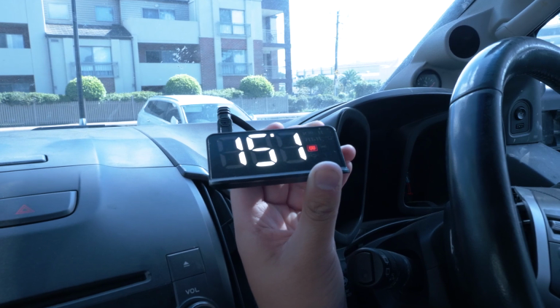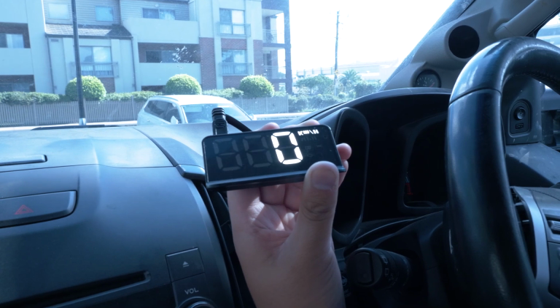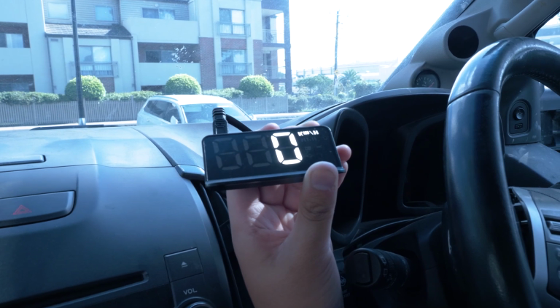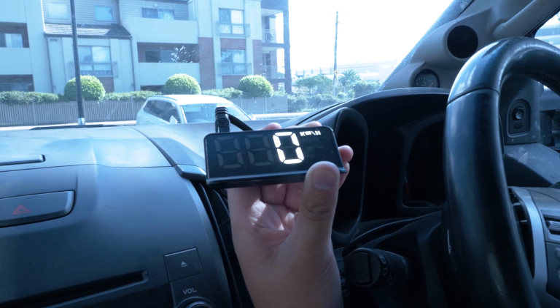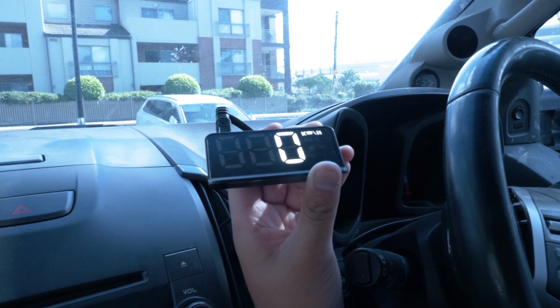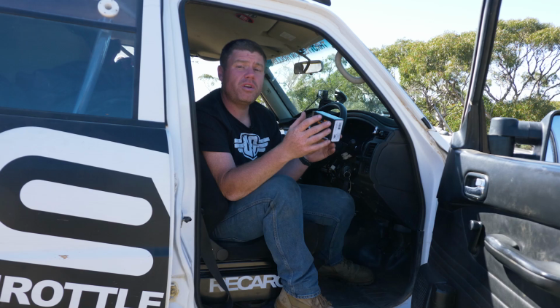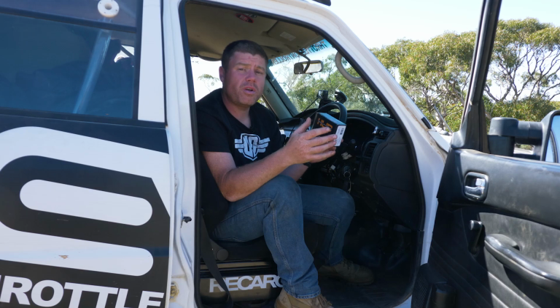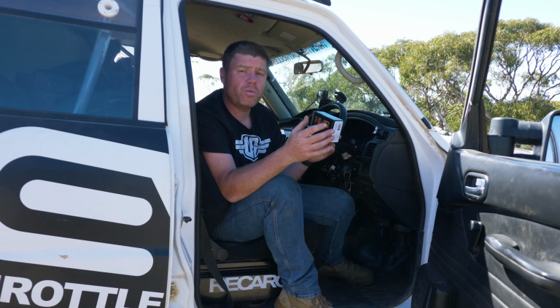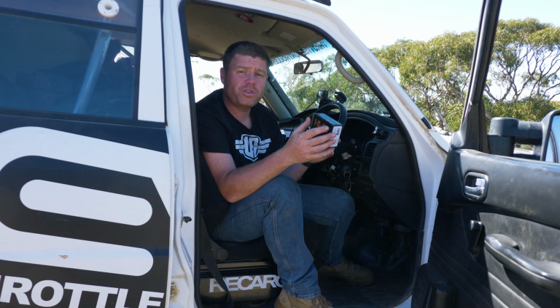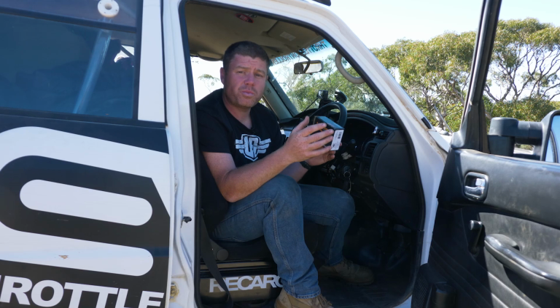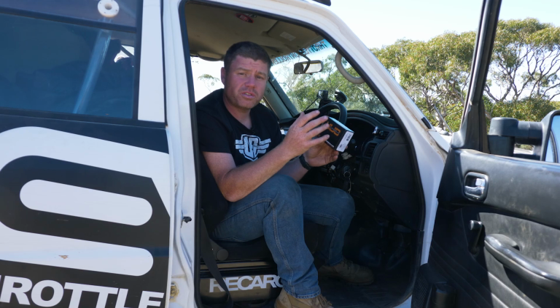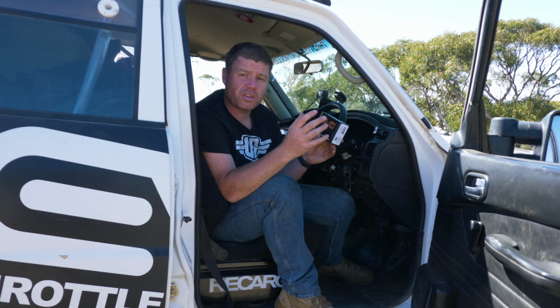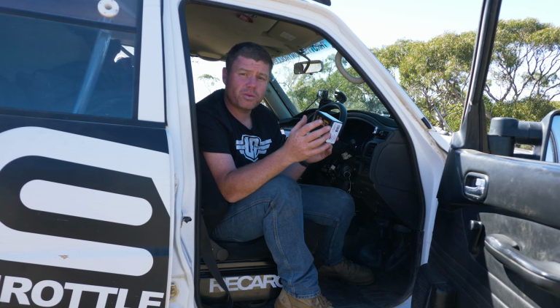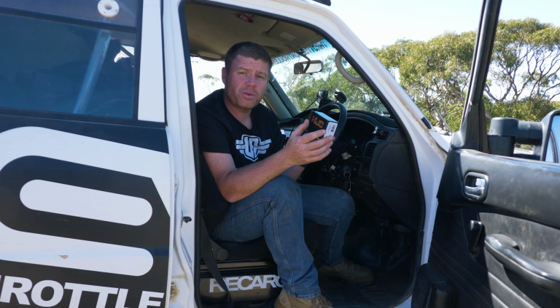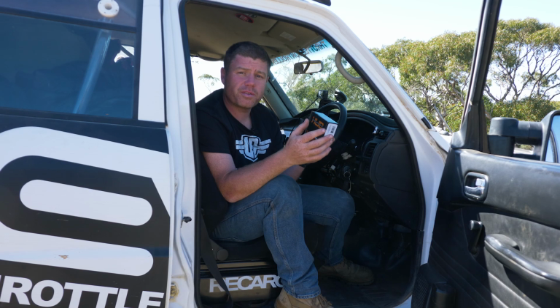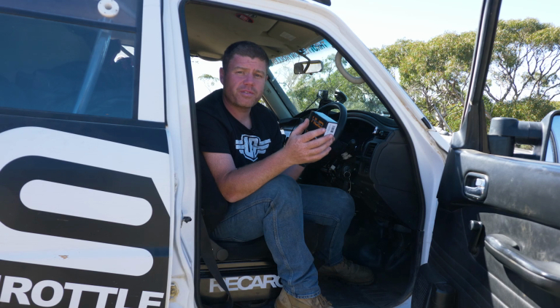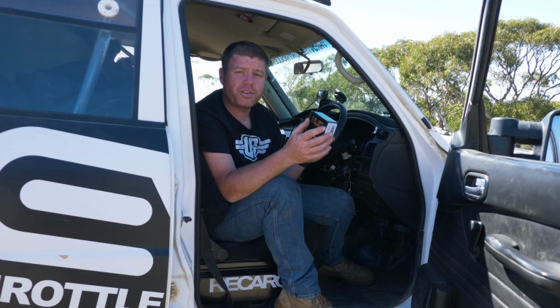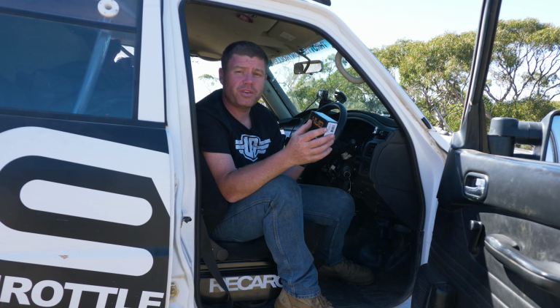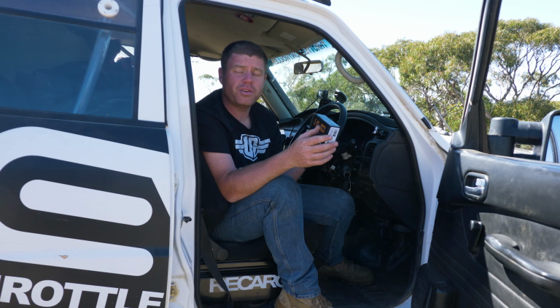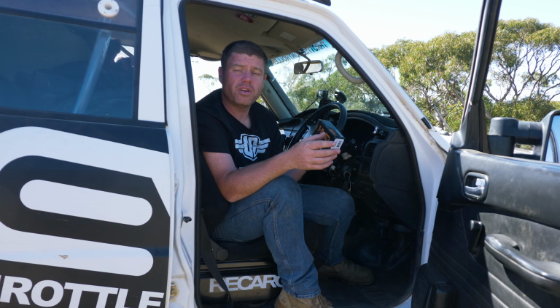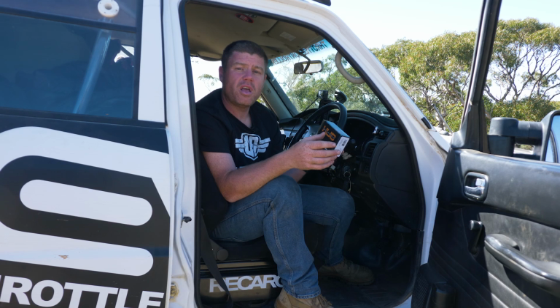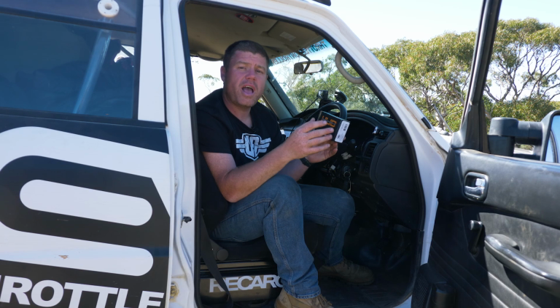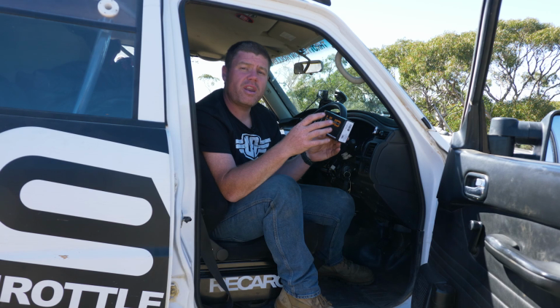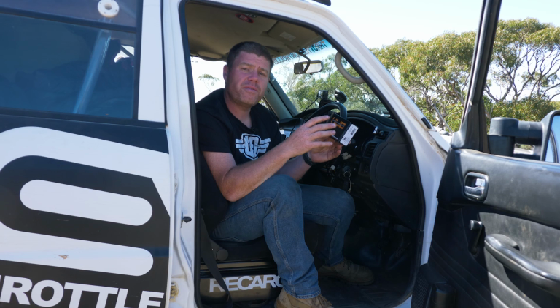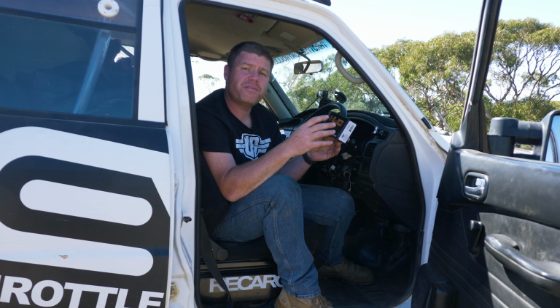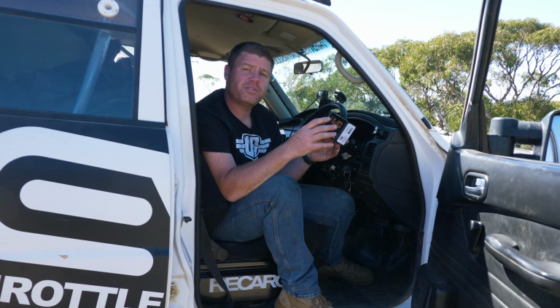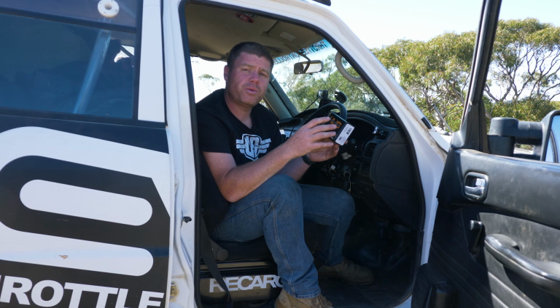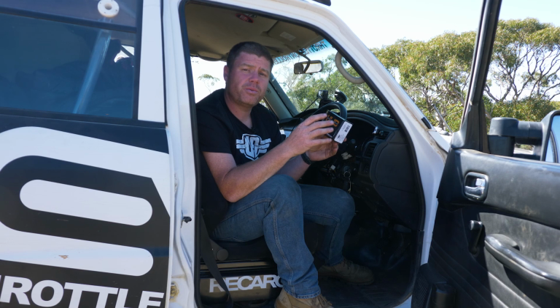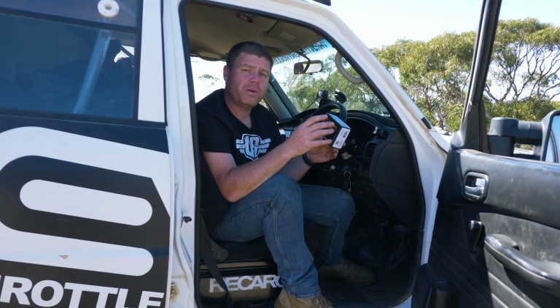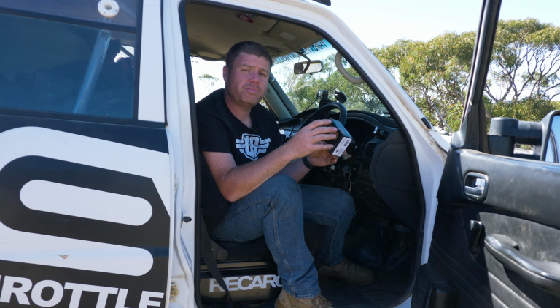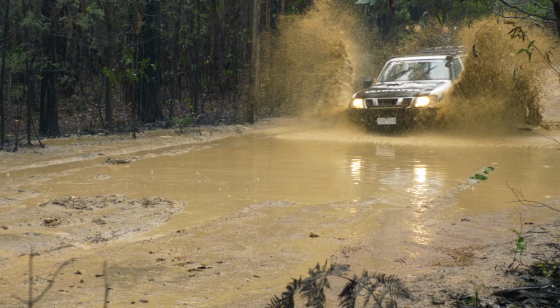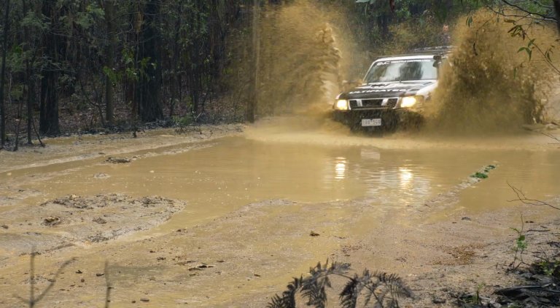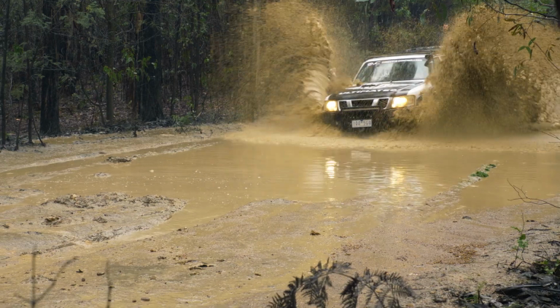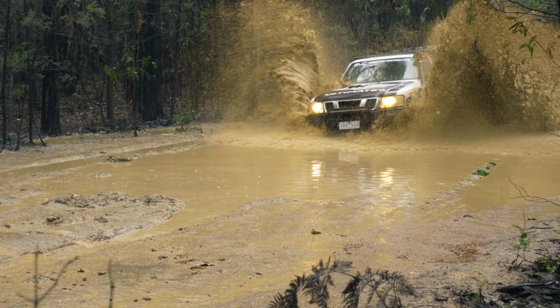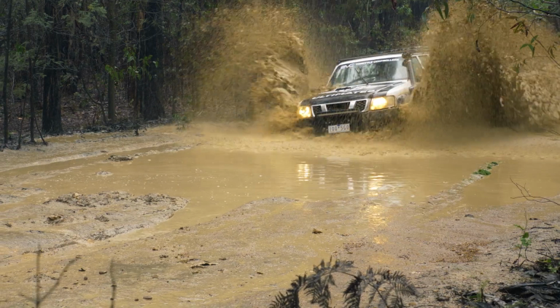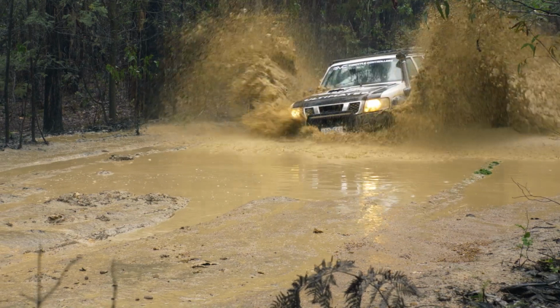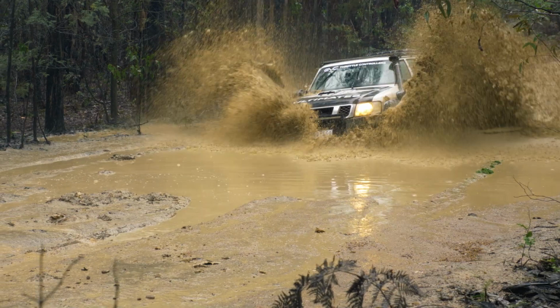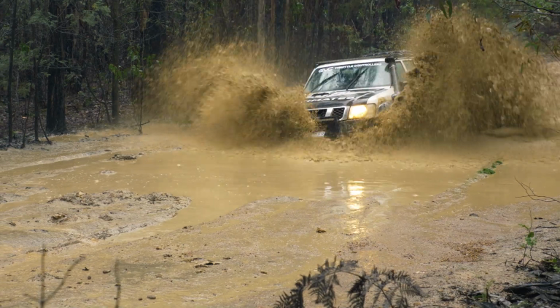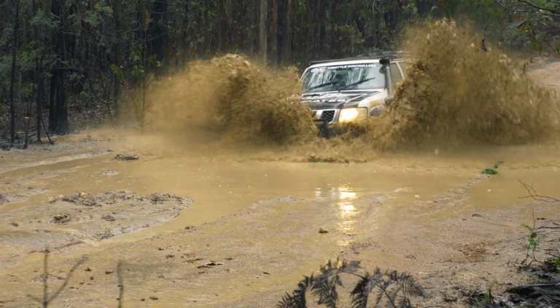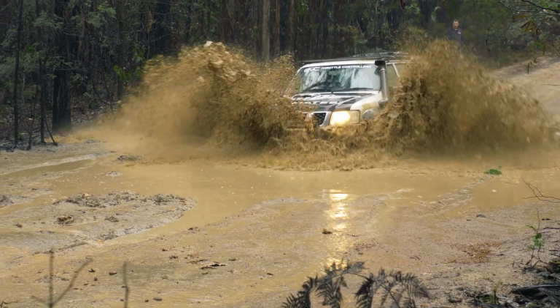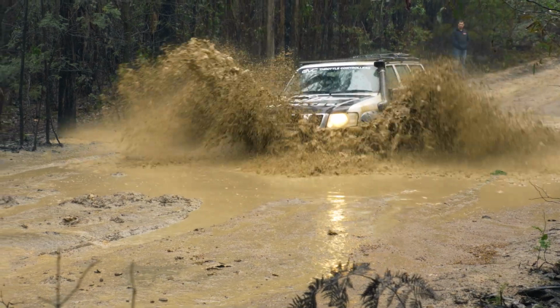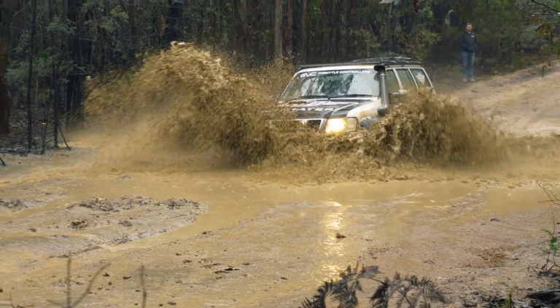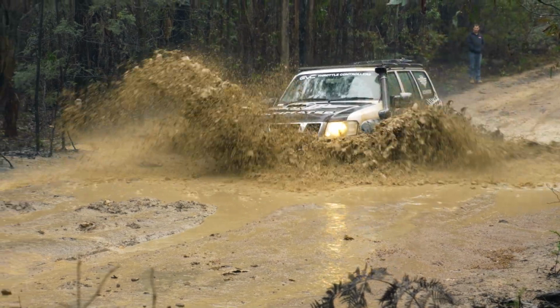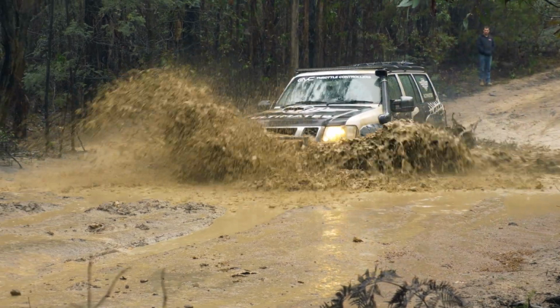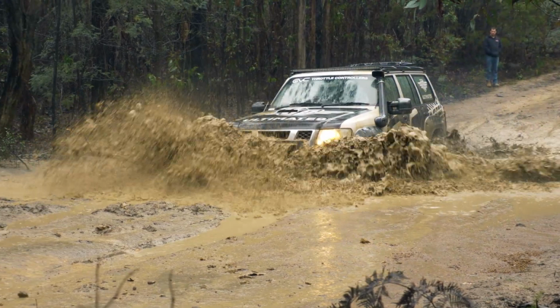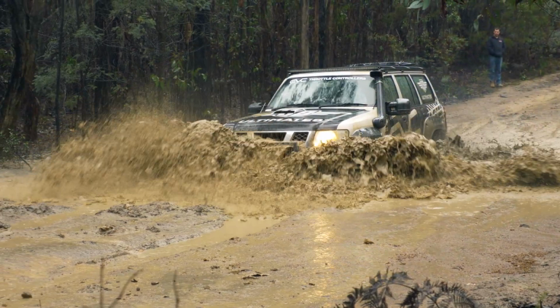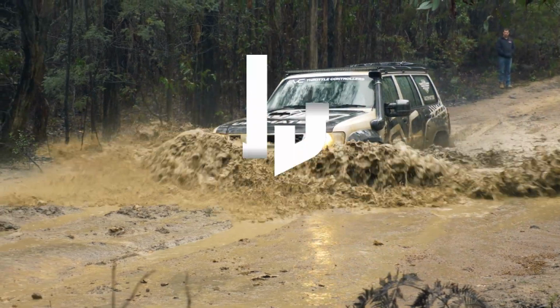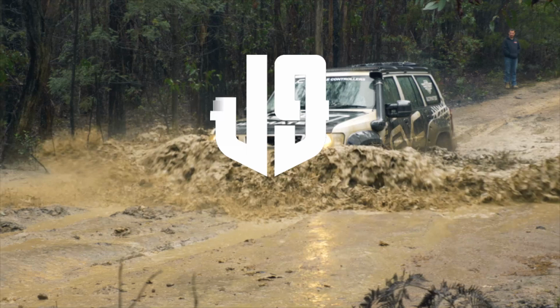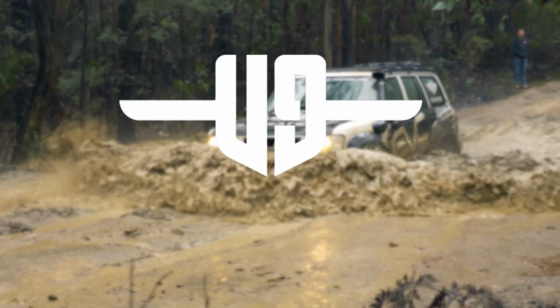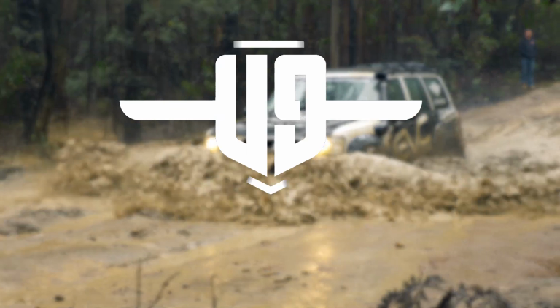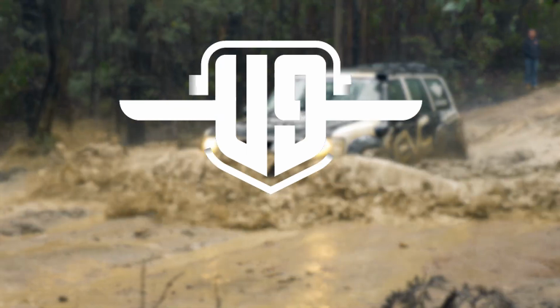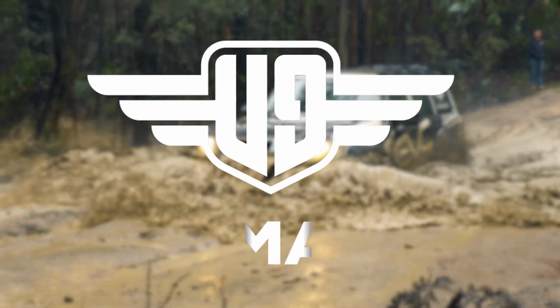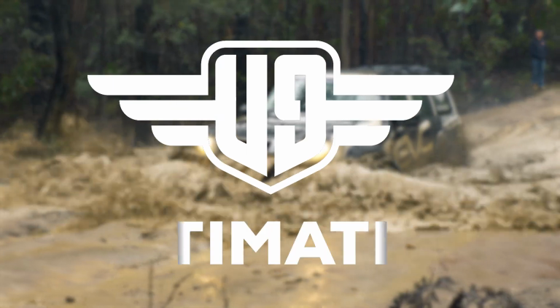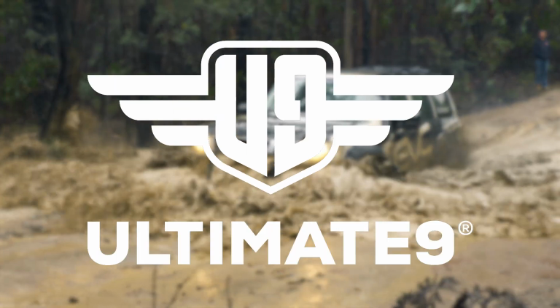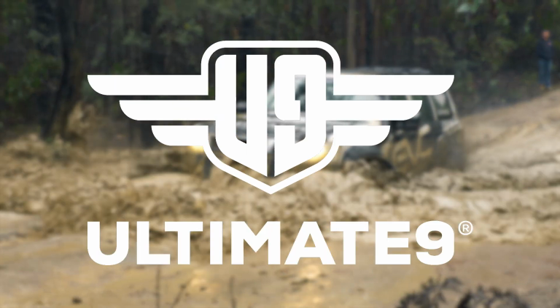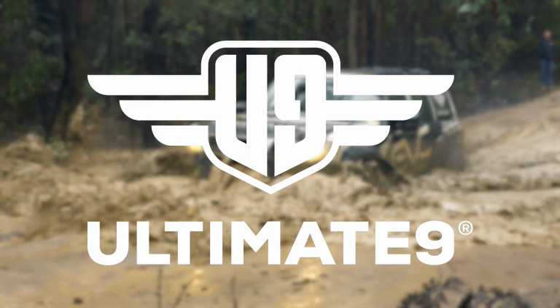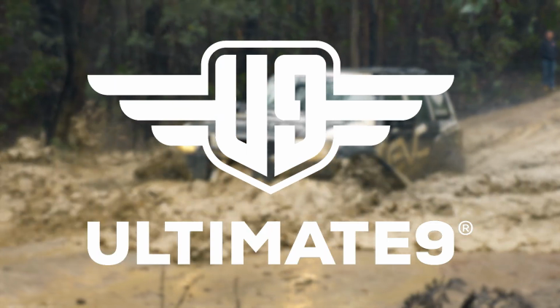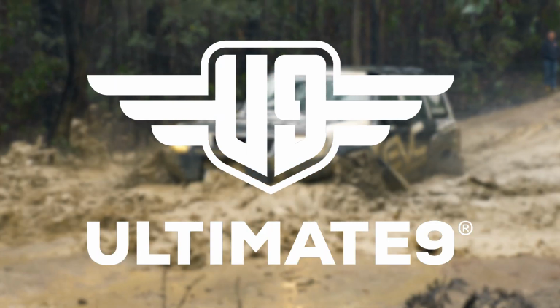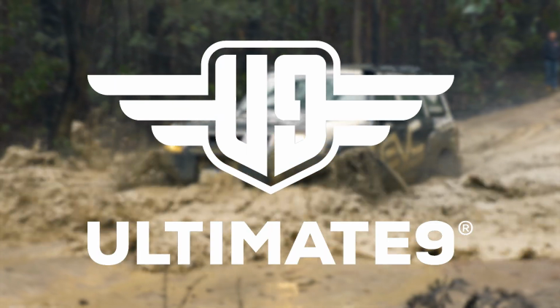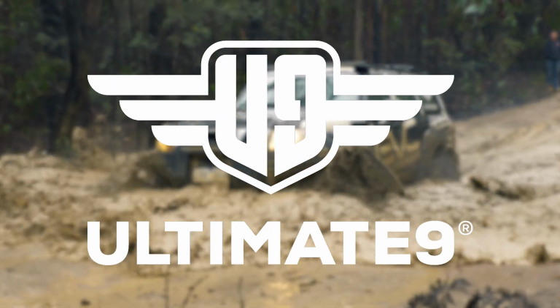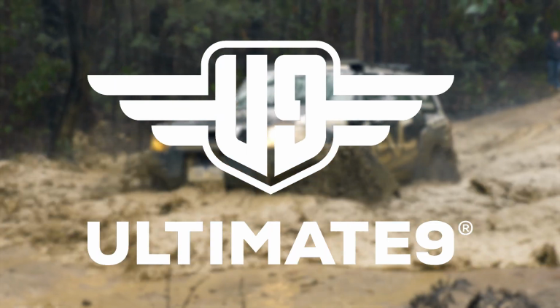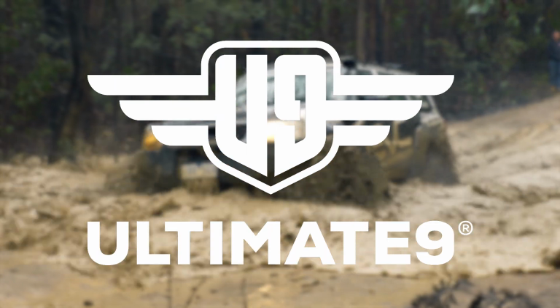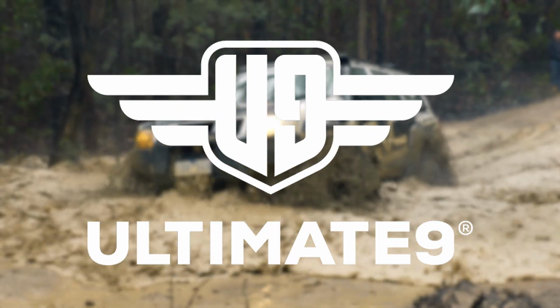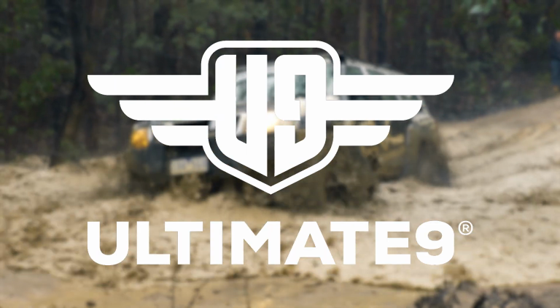If you want to know which one's going to work for you, head over to our website. We've got a full list of all the advantages of each individual unit.